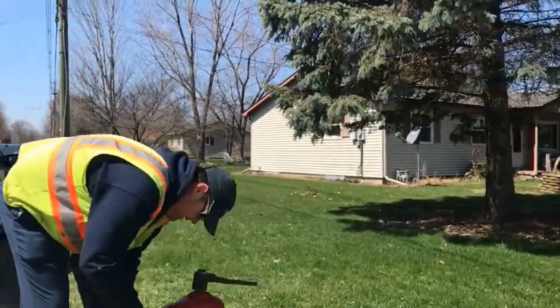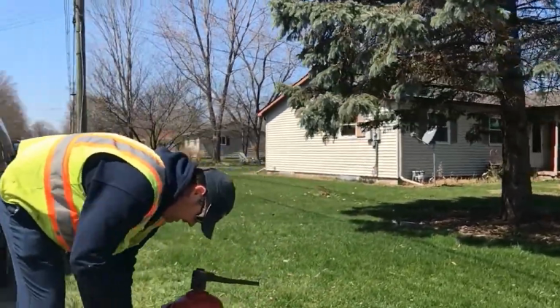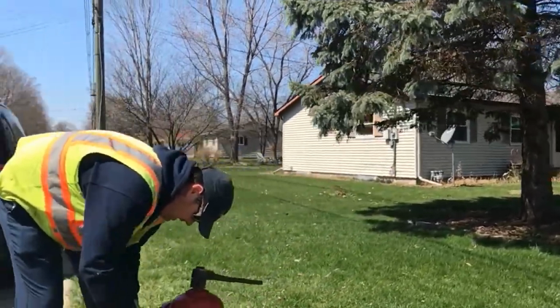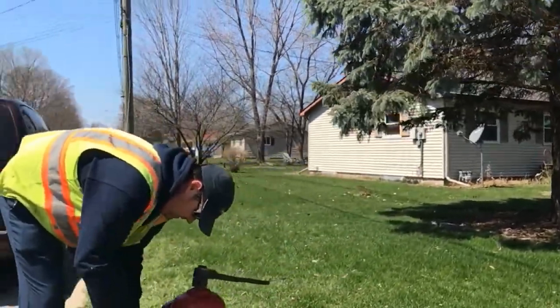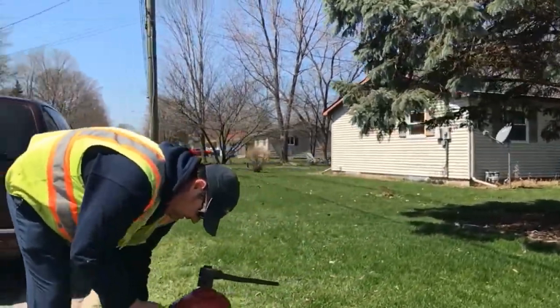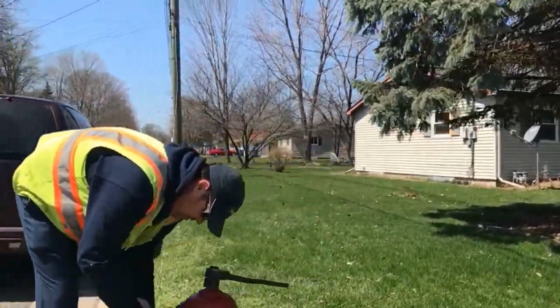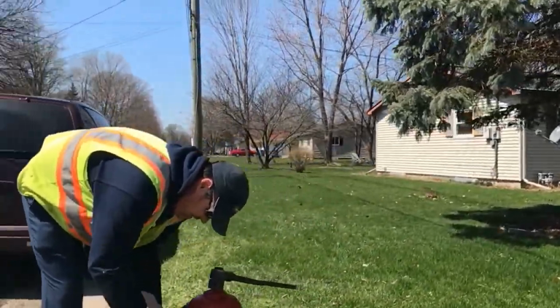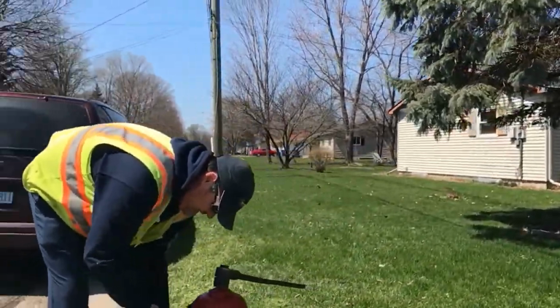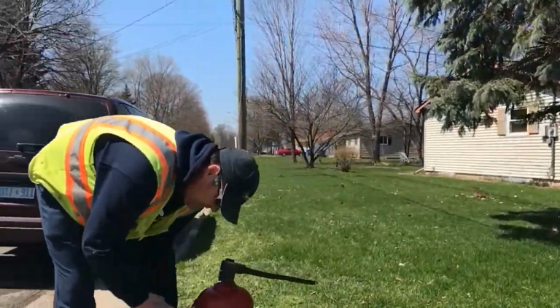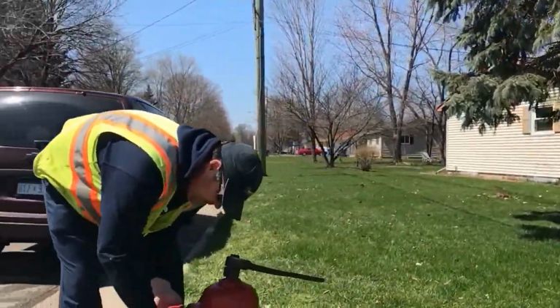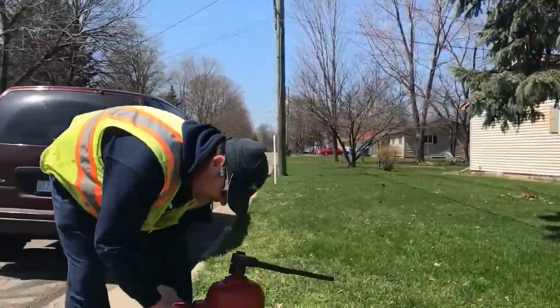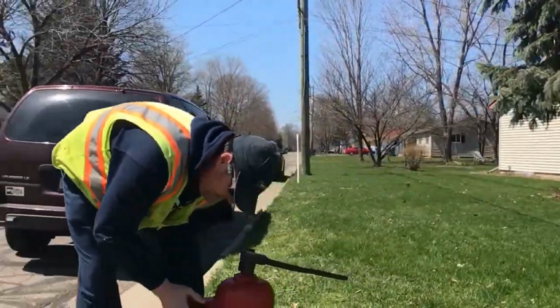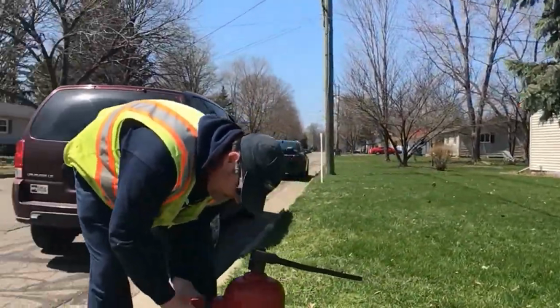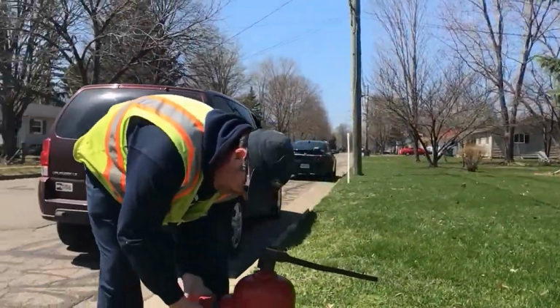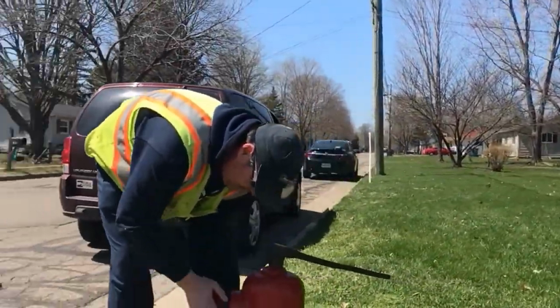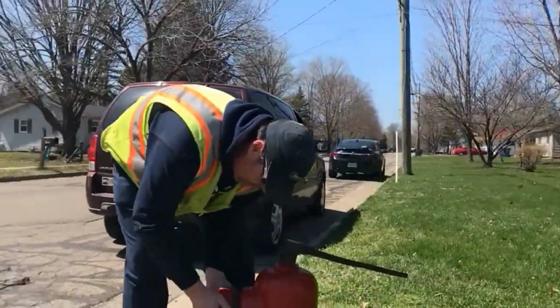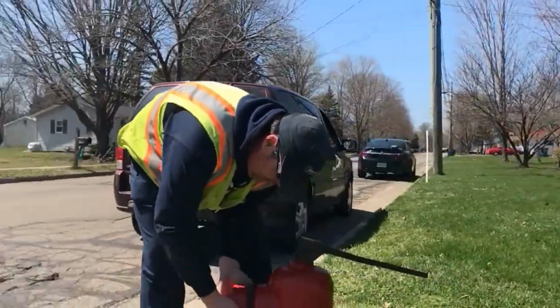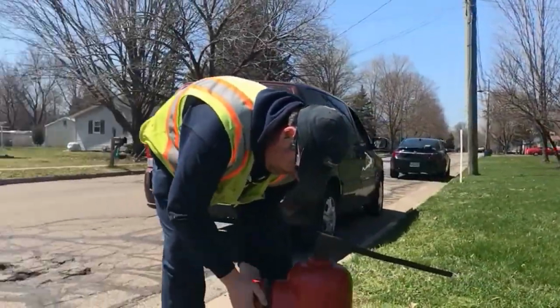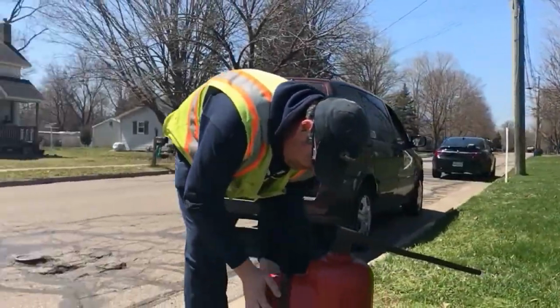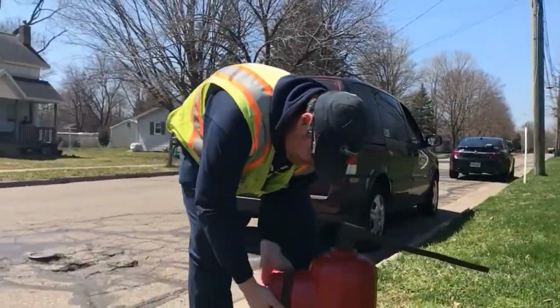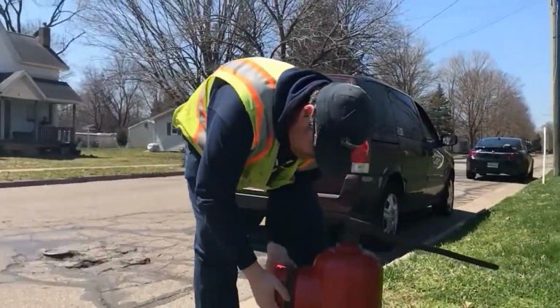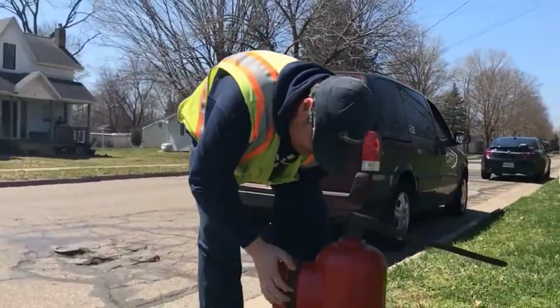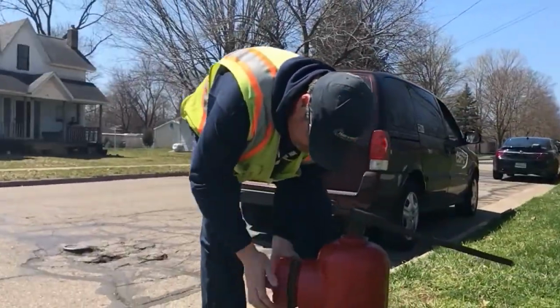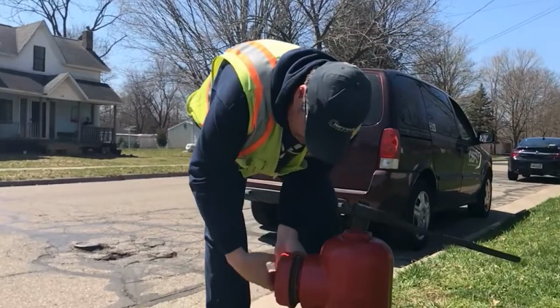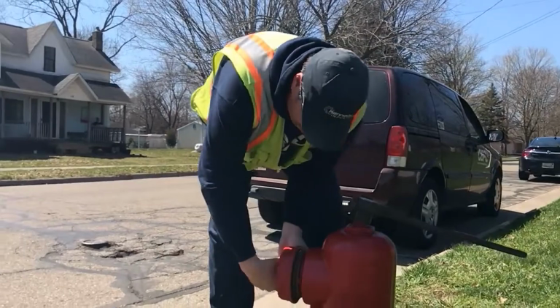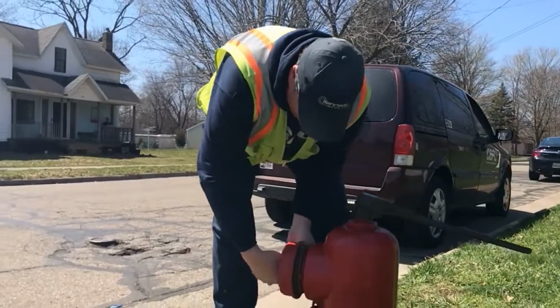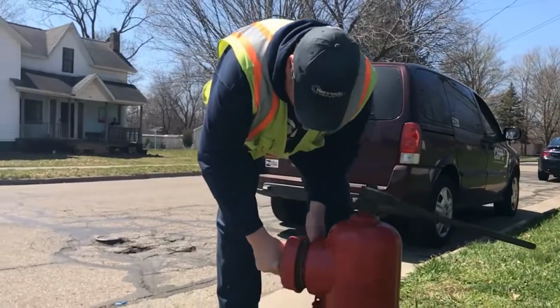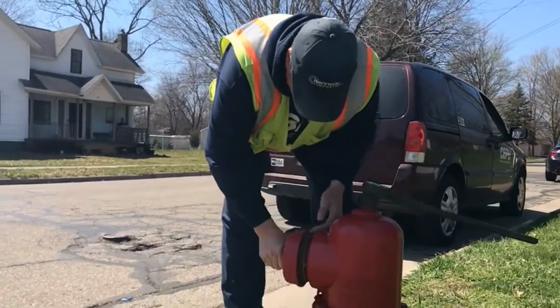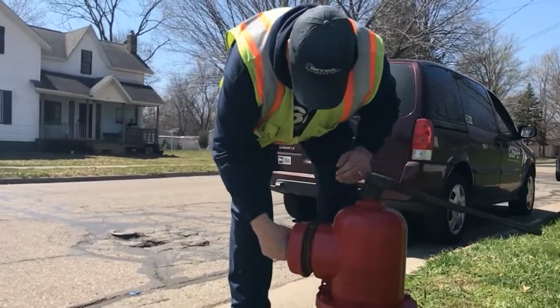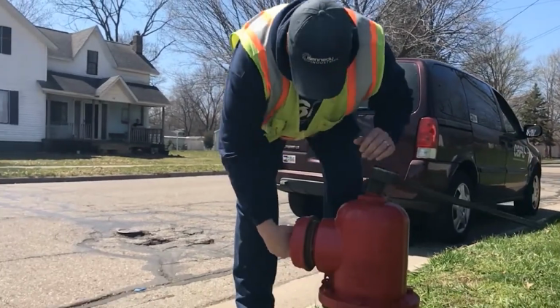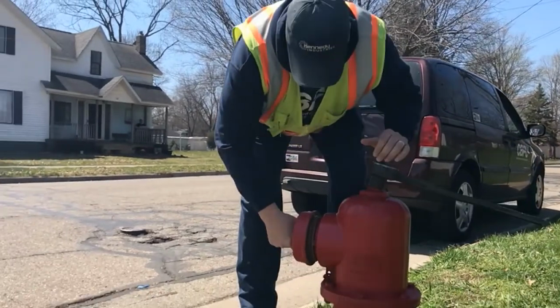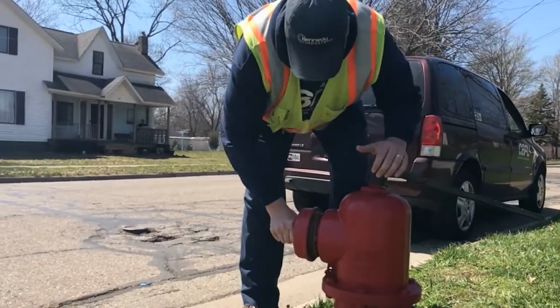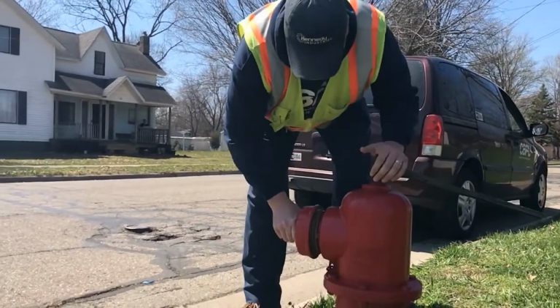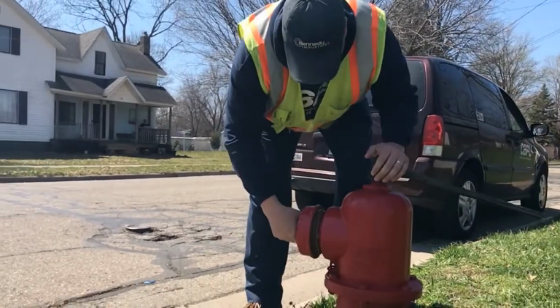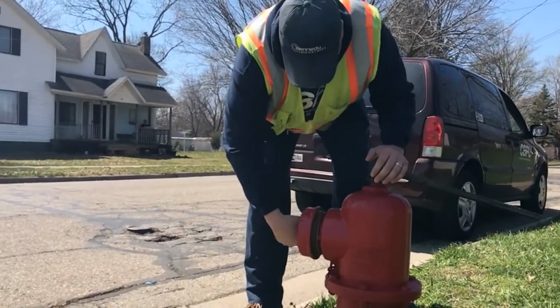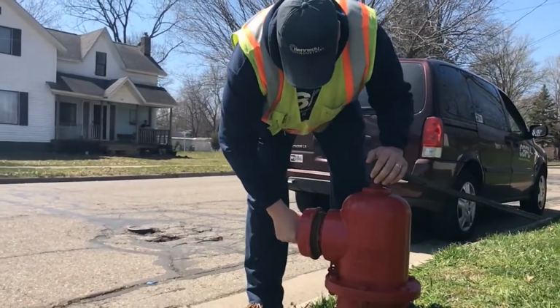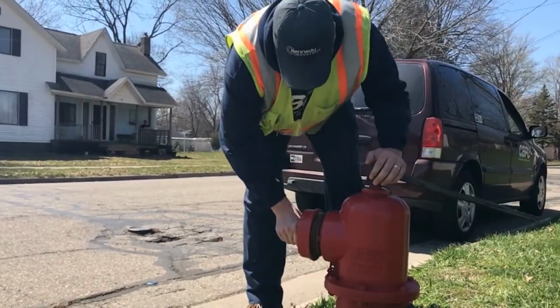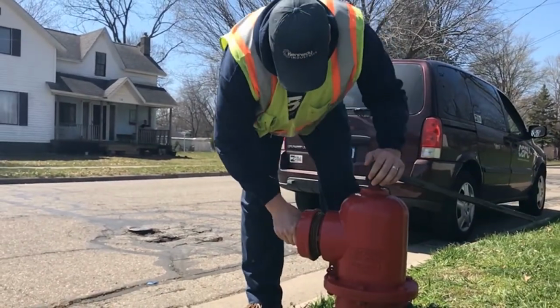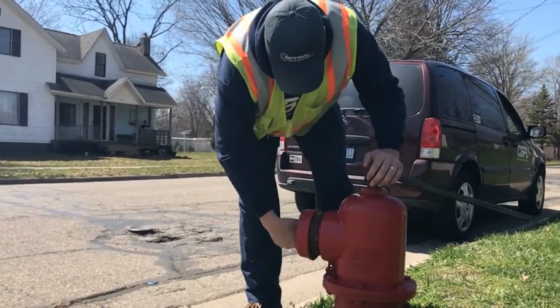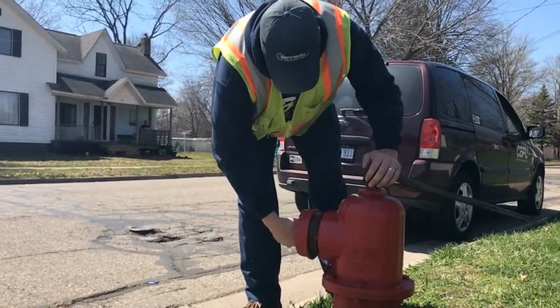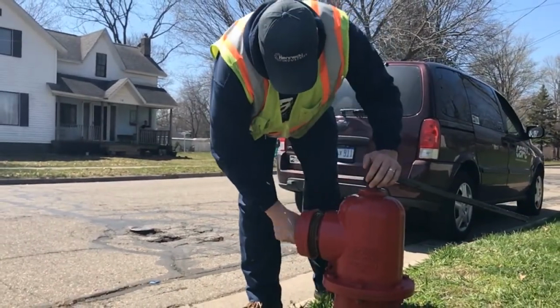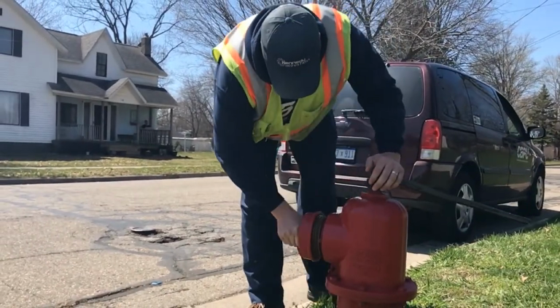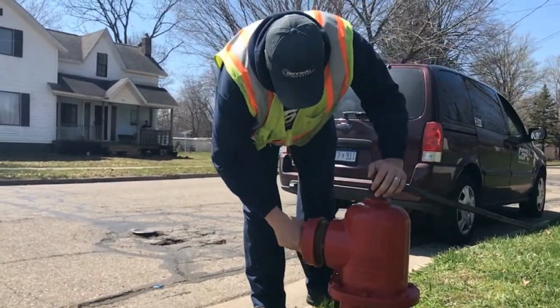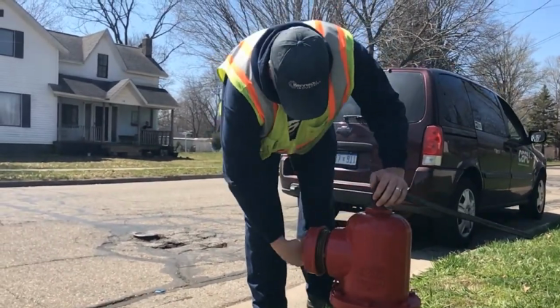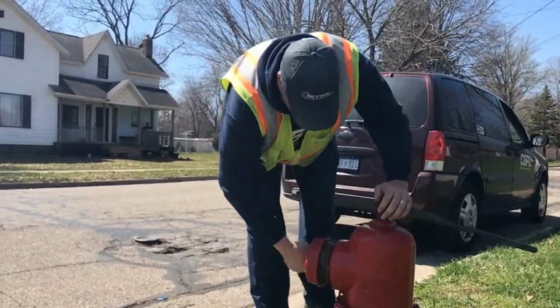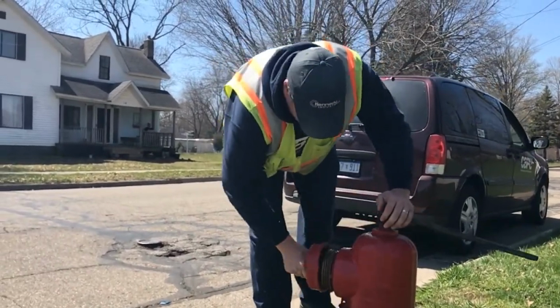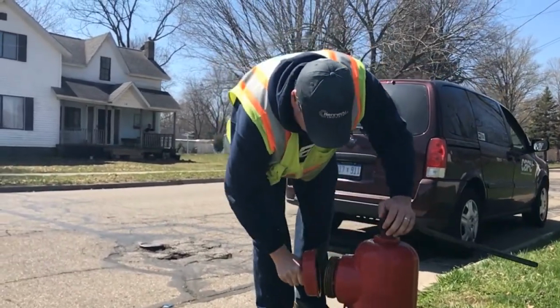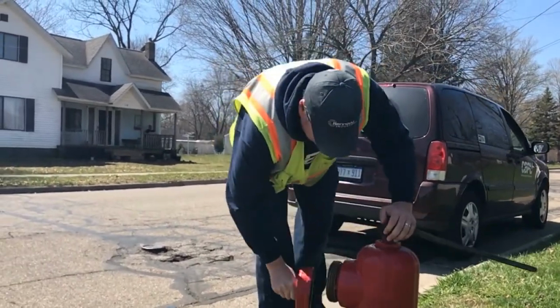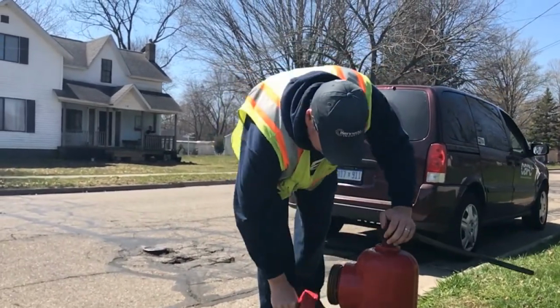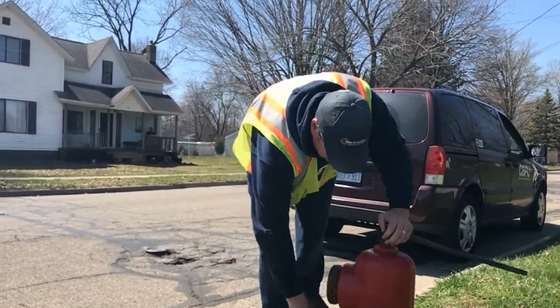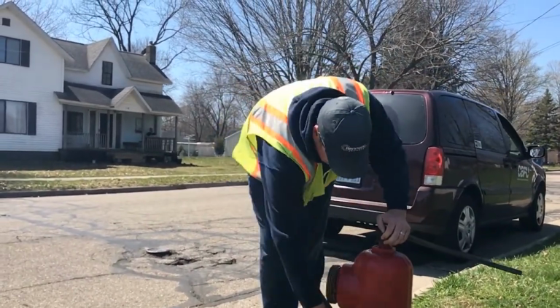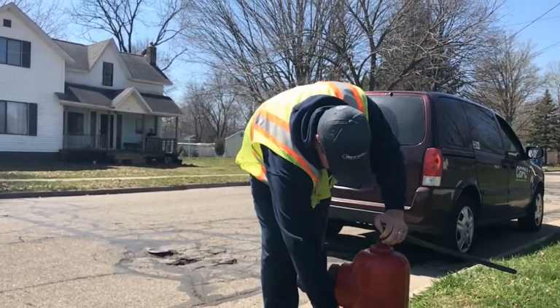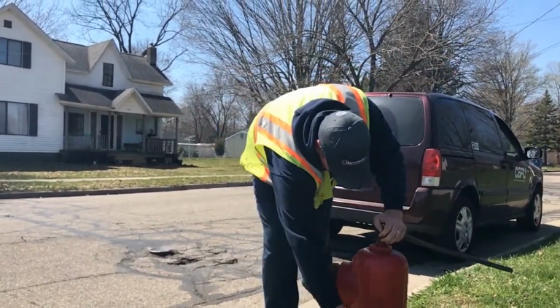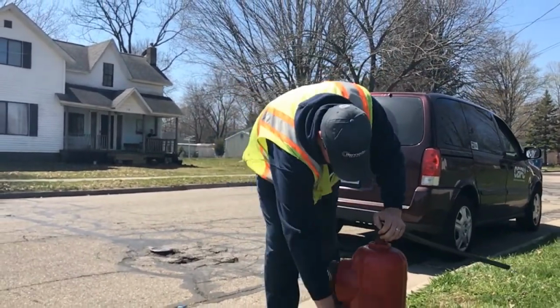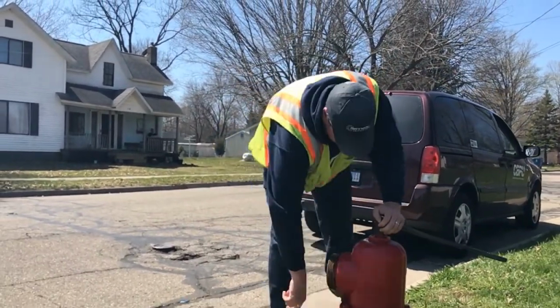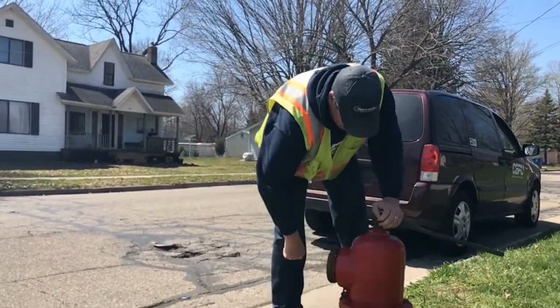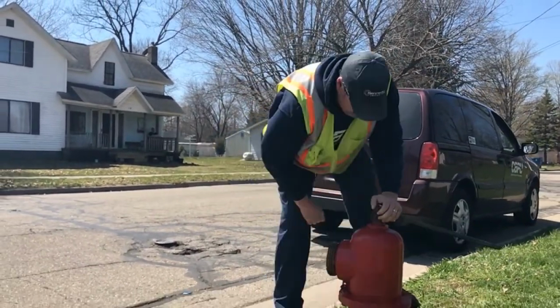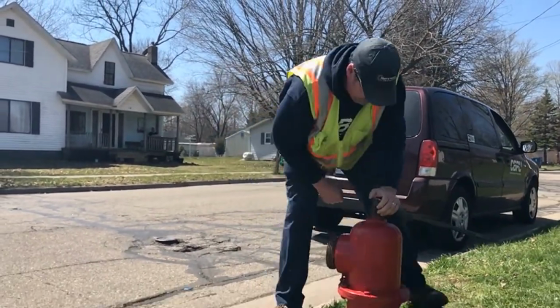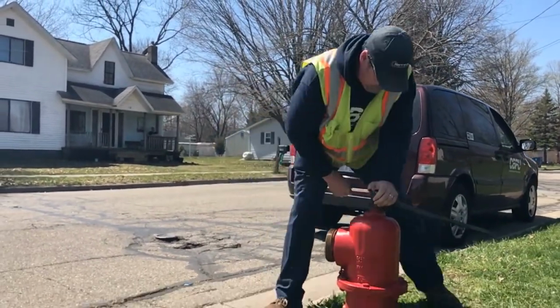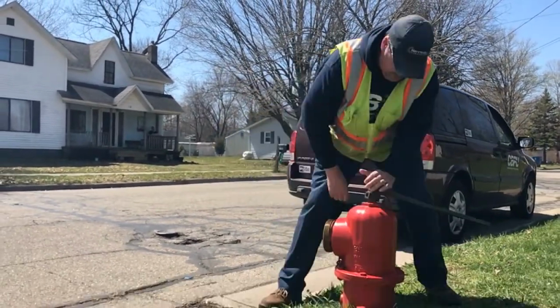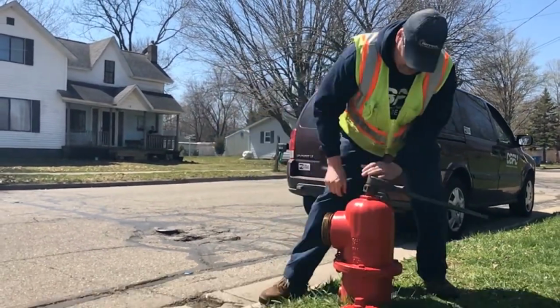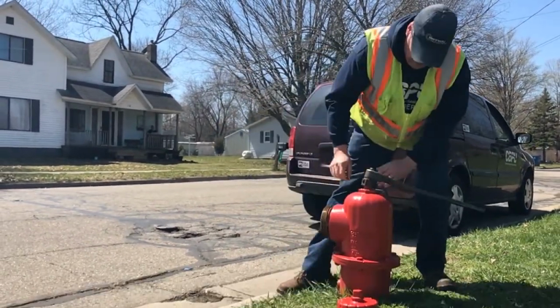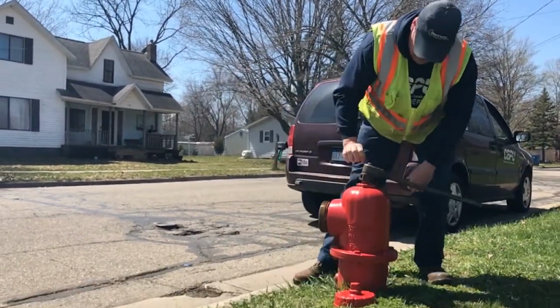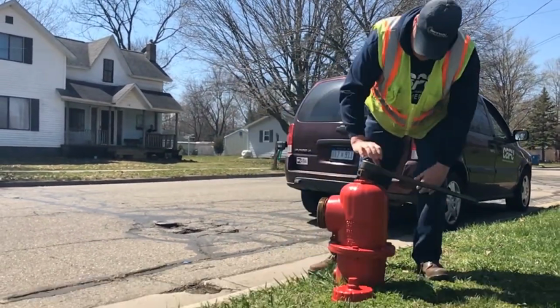It gives us a chance to inspect every hydrant in the system, make sure that it functions and operates in case the fire department may need it.